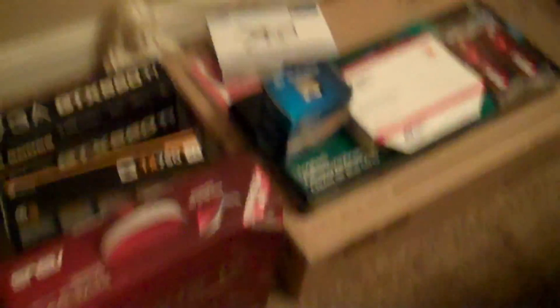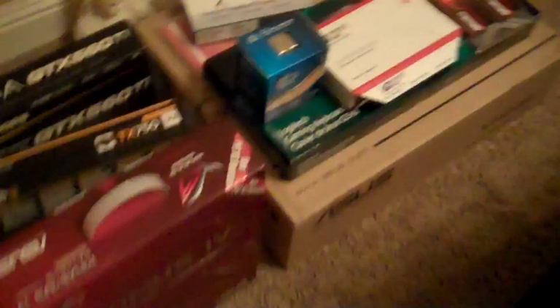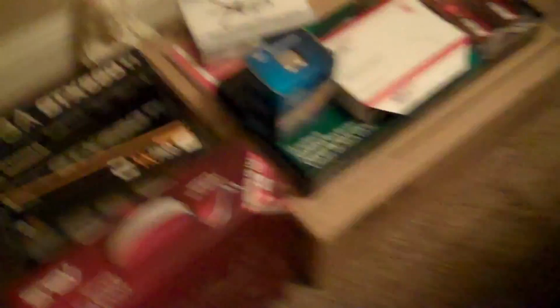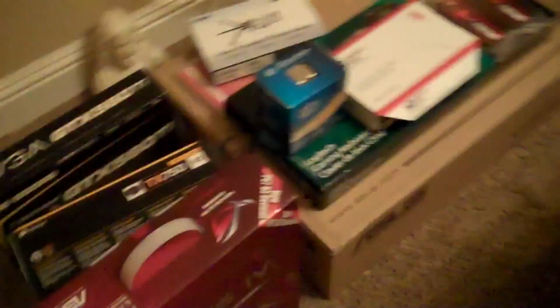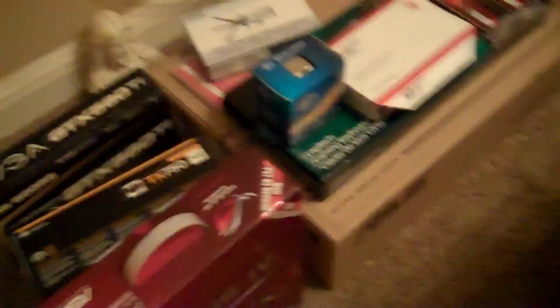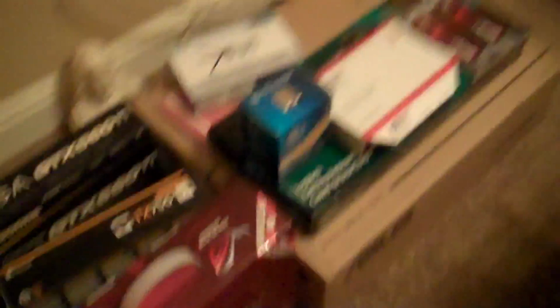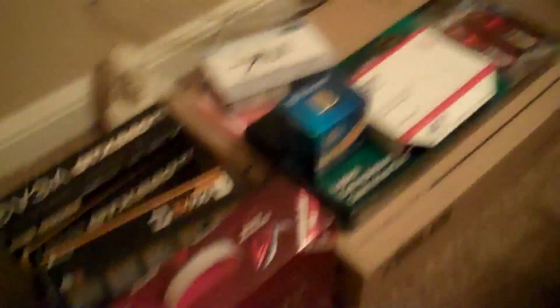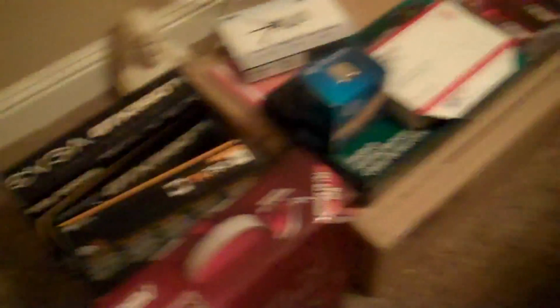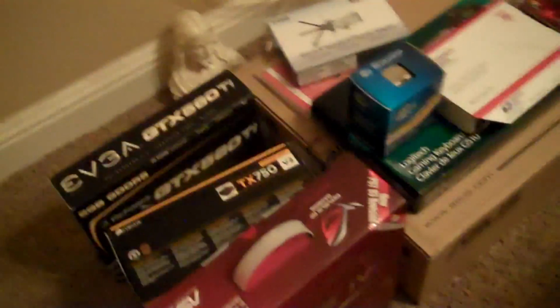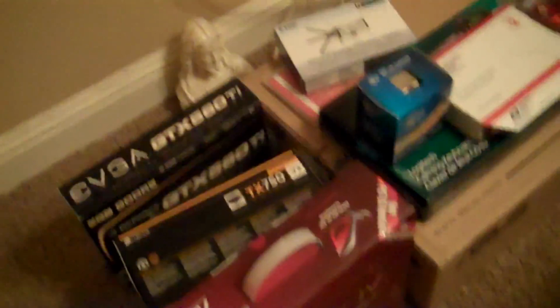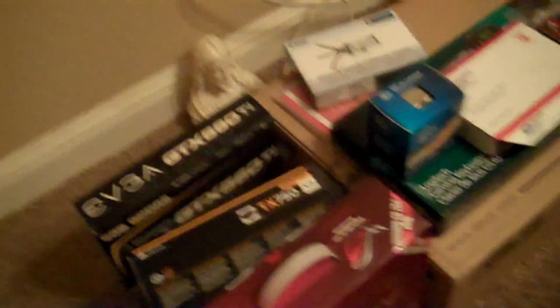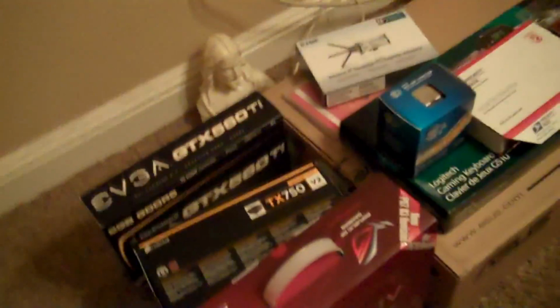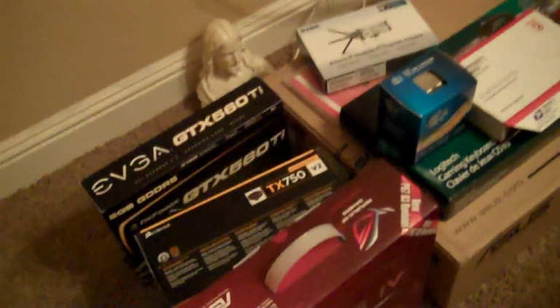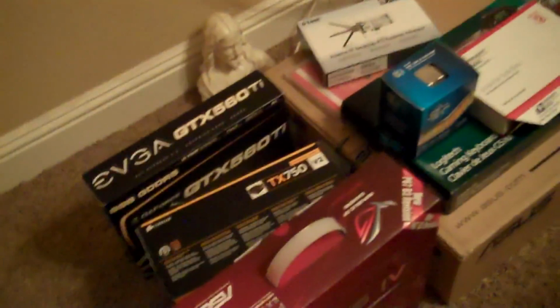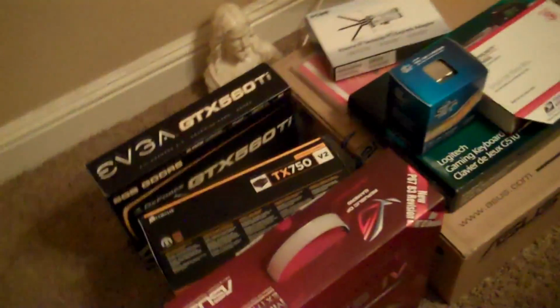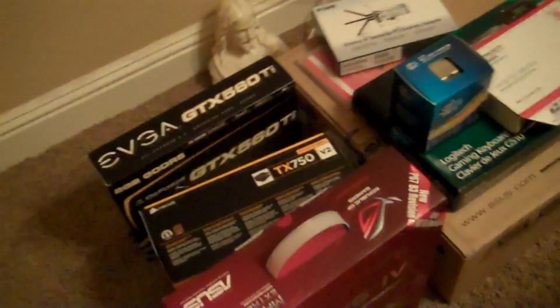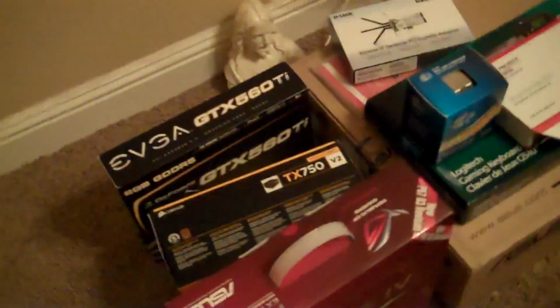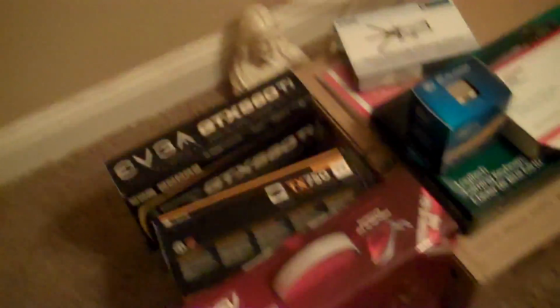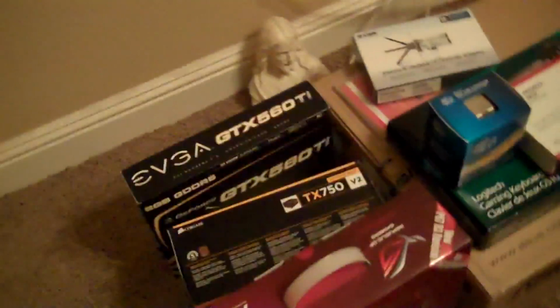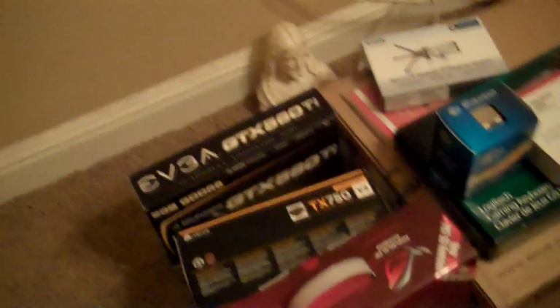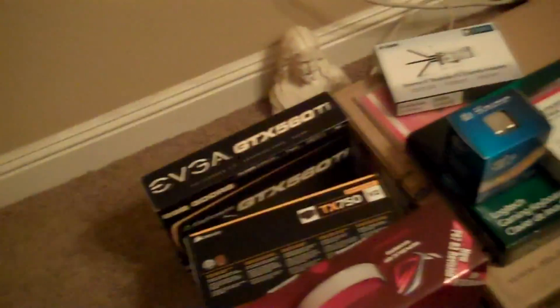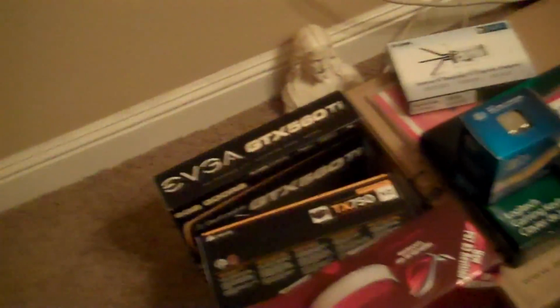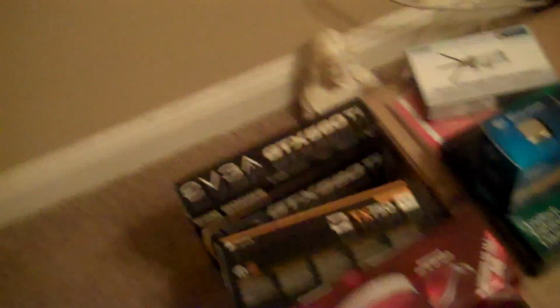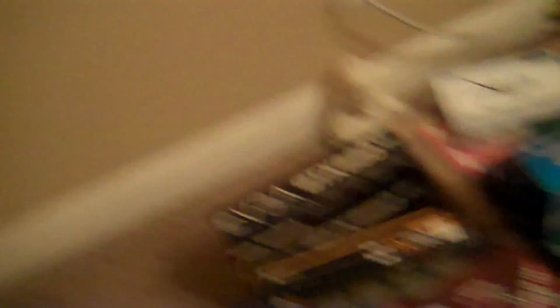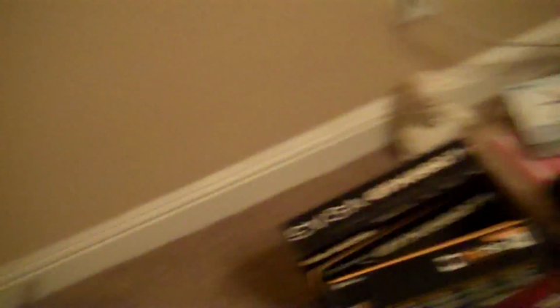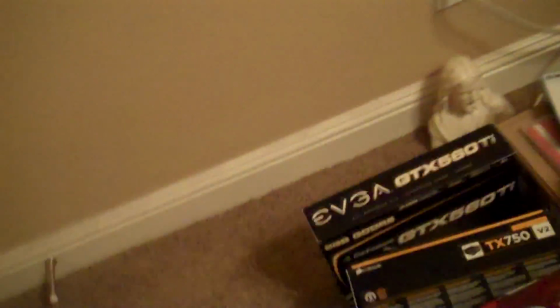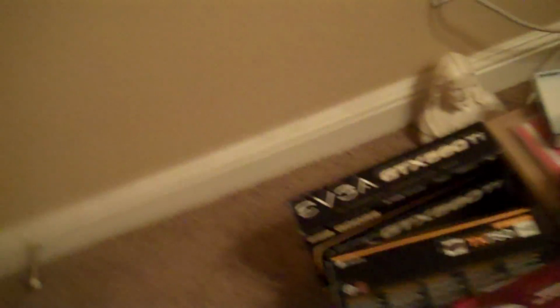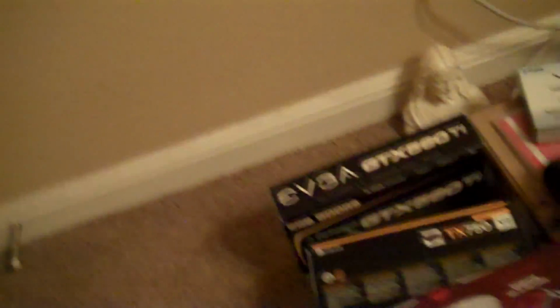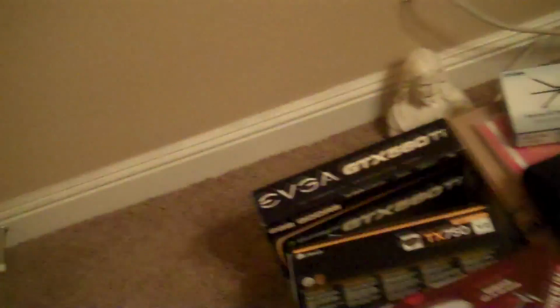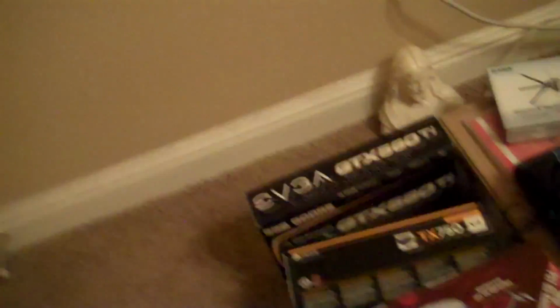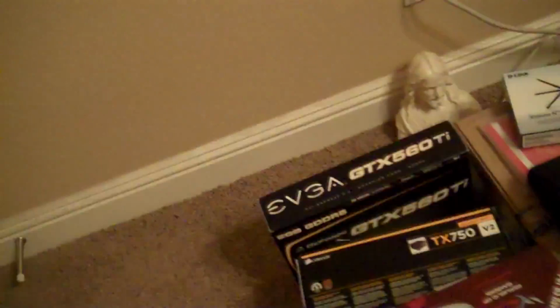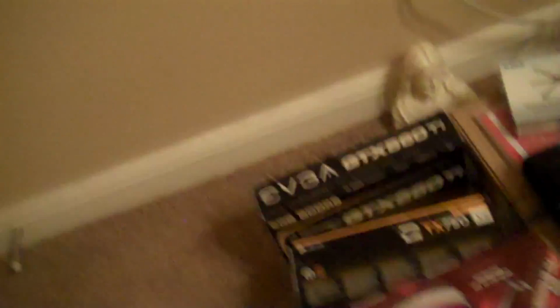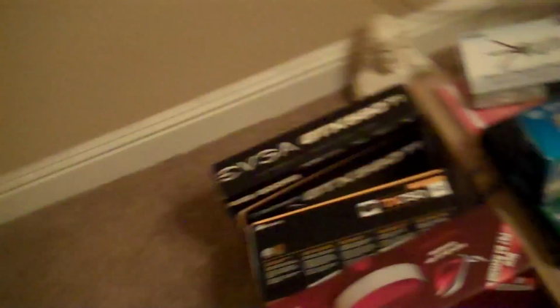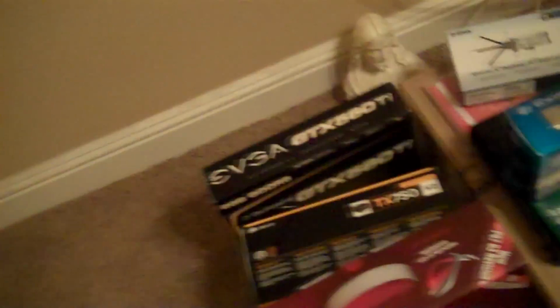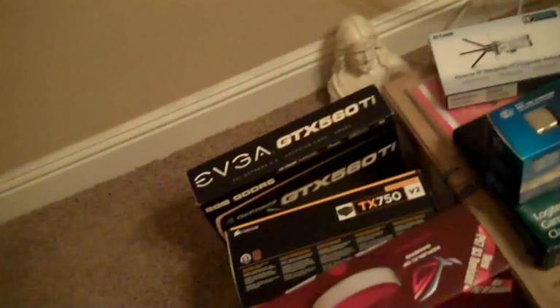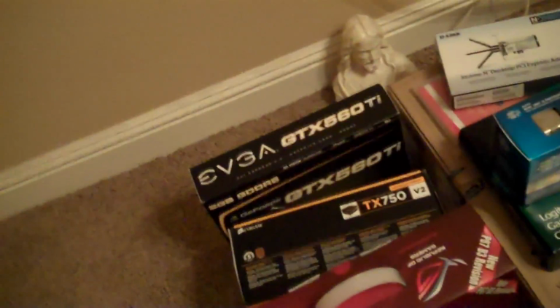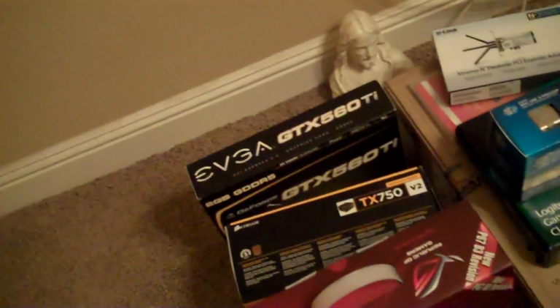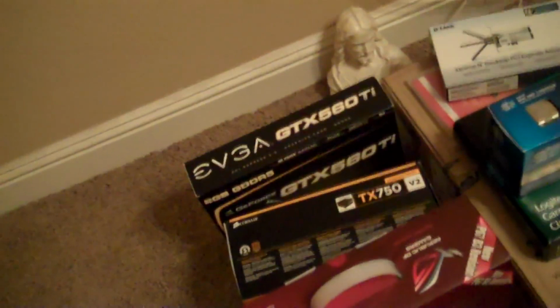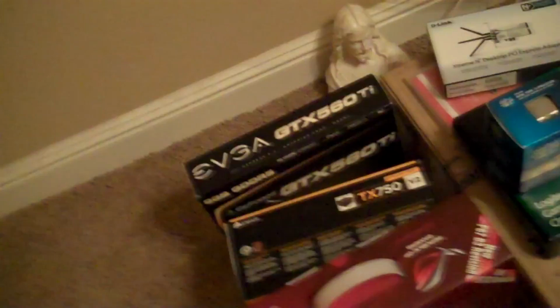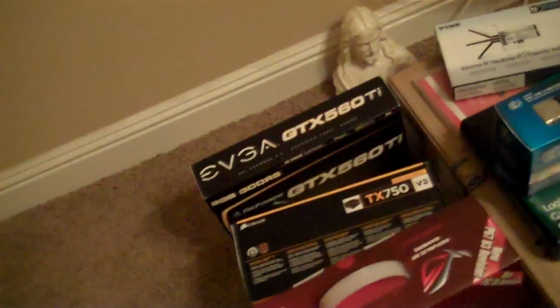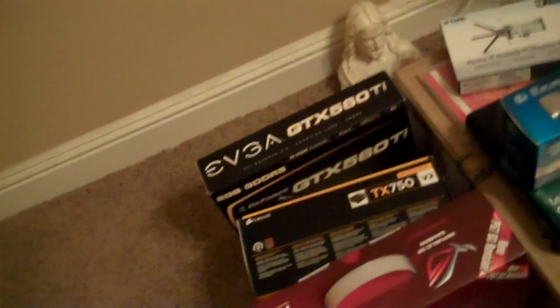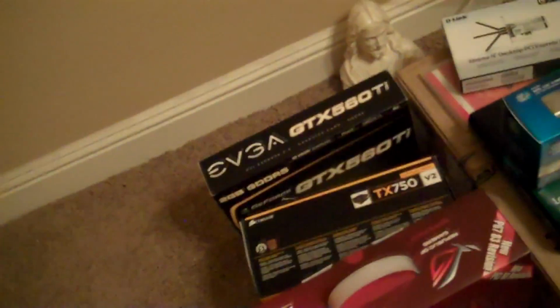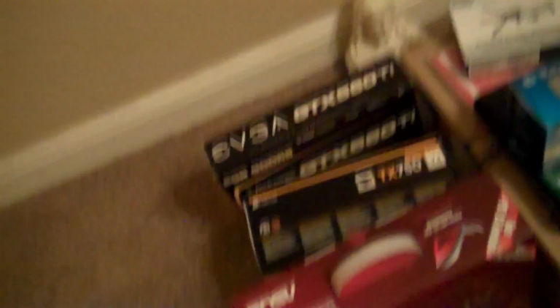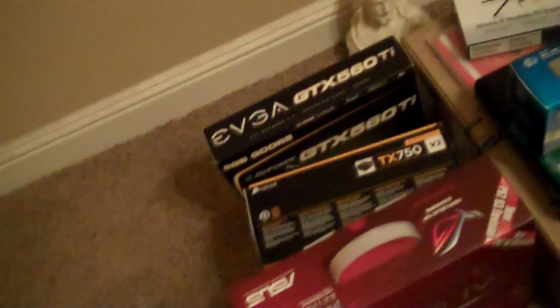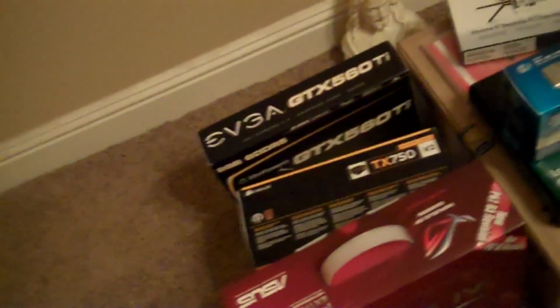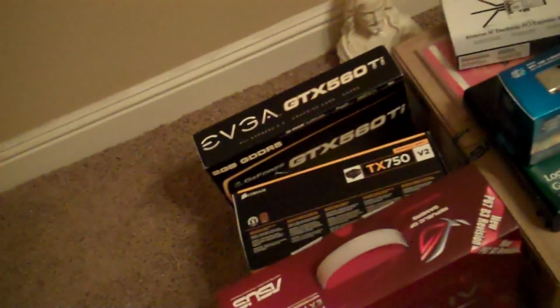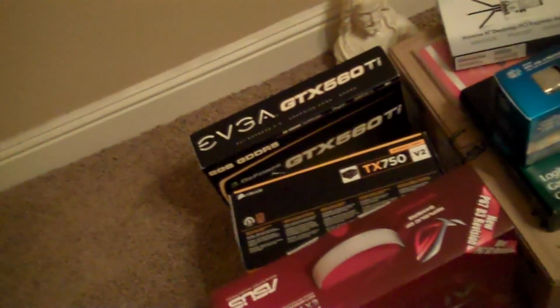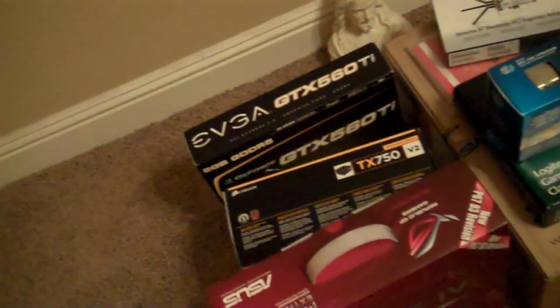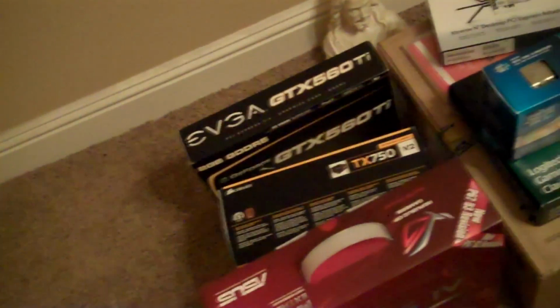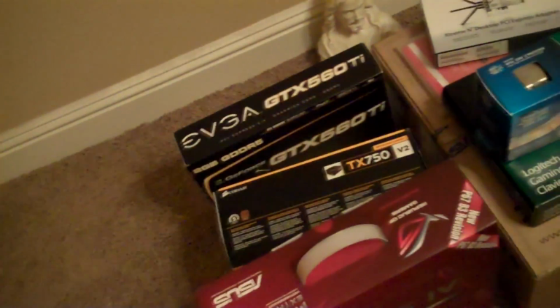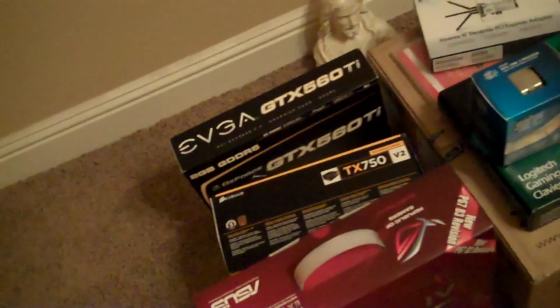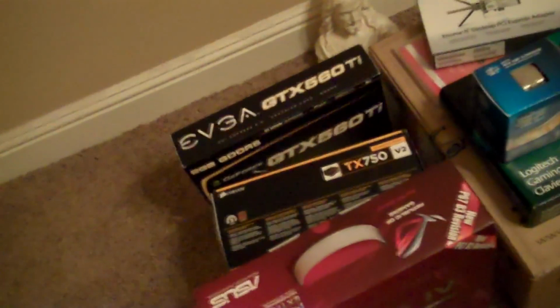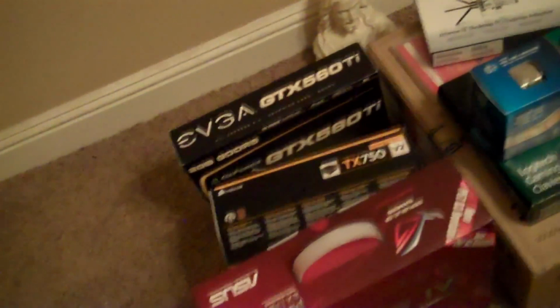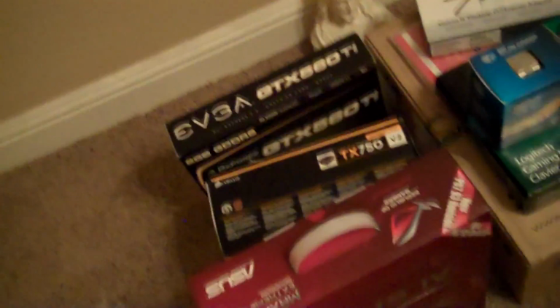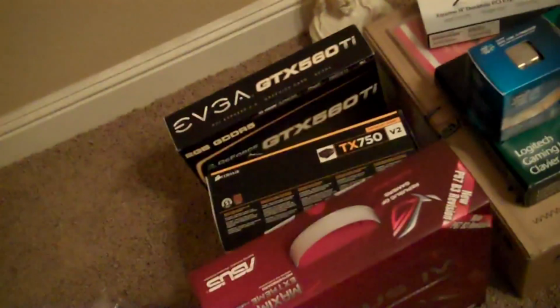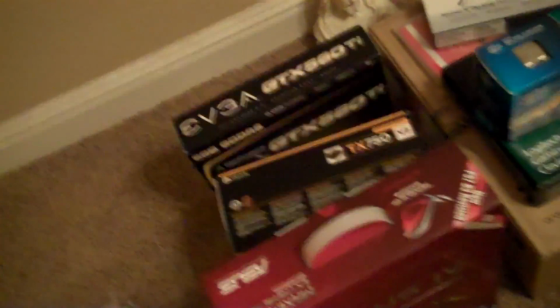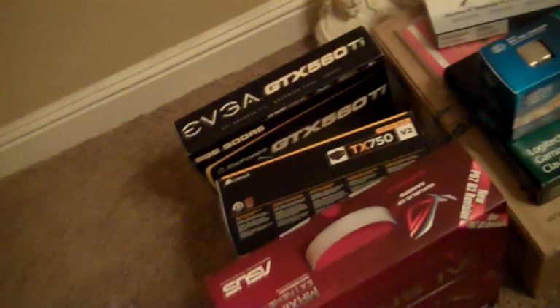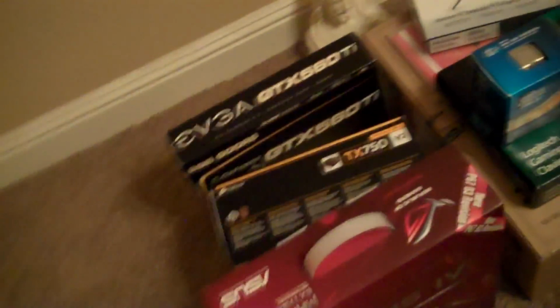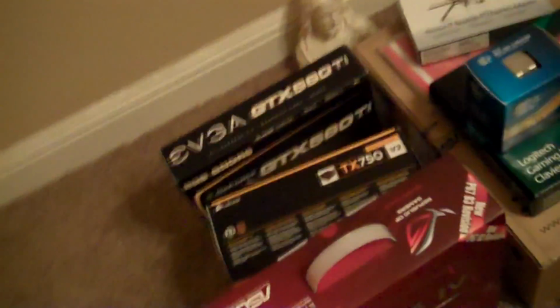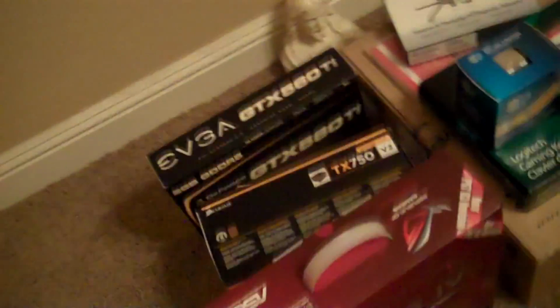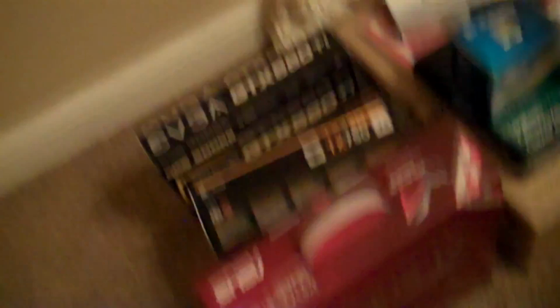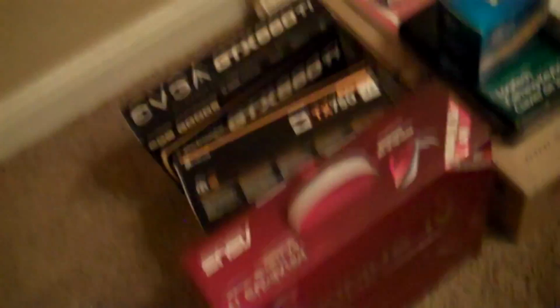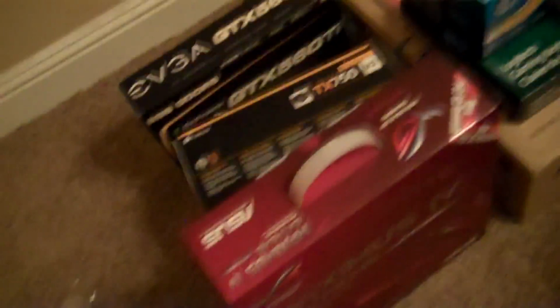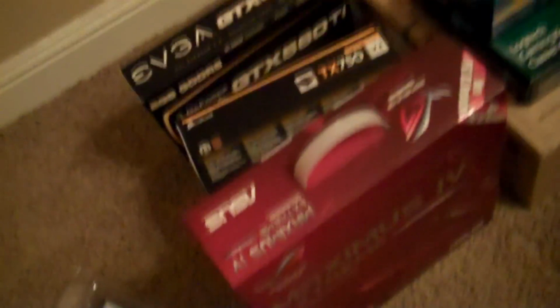It's about 20 minutes till midnight, and I'm about to start putting together my very first PC.